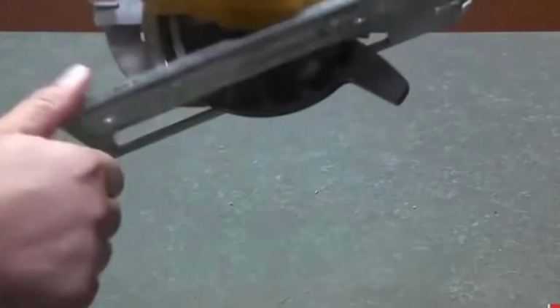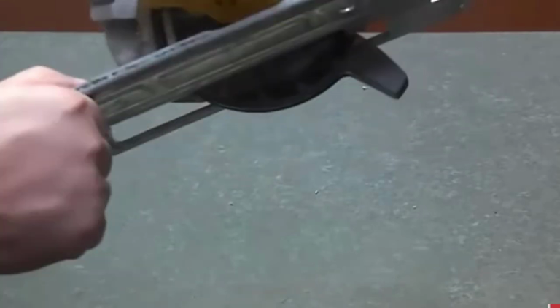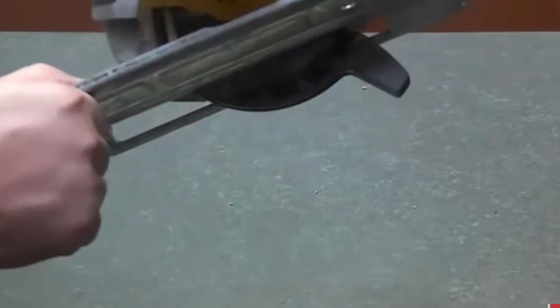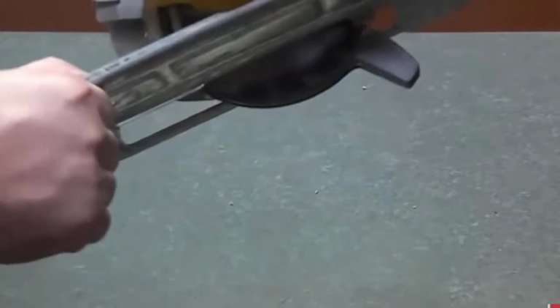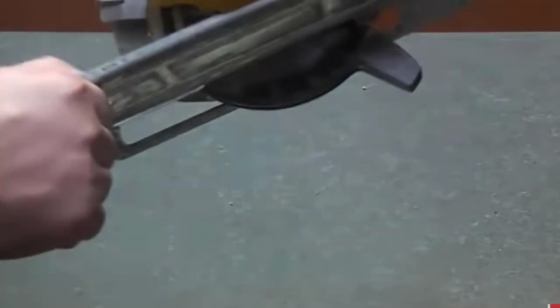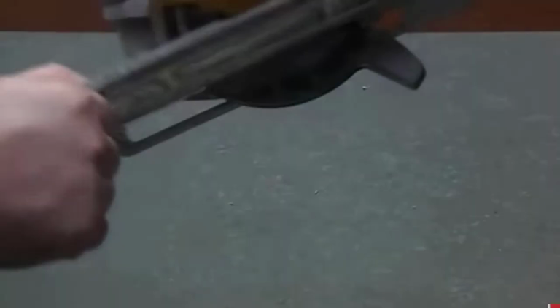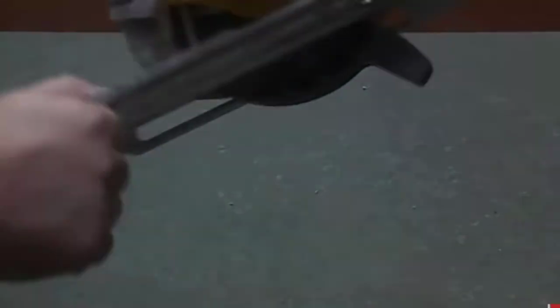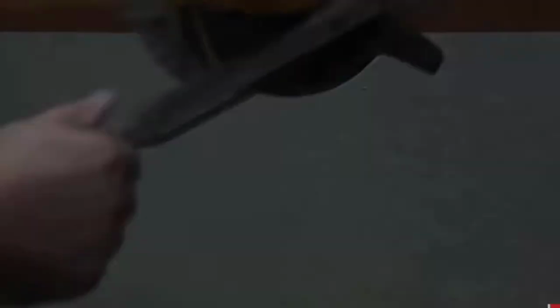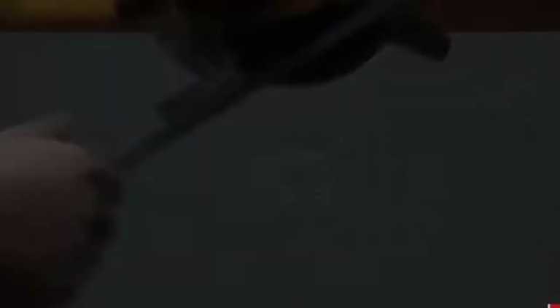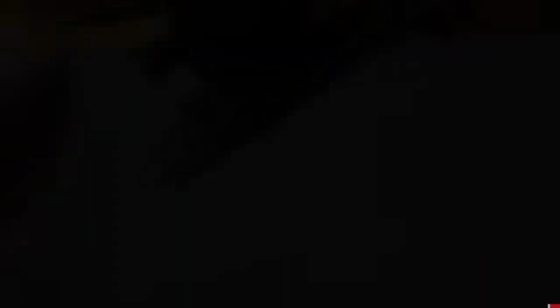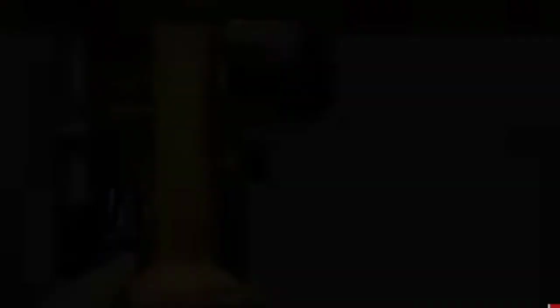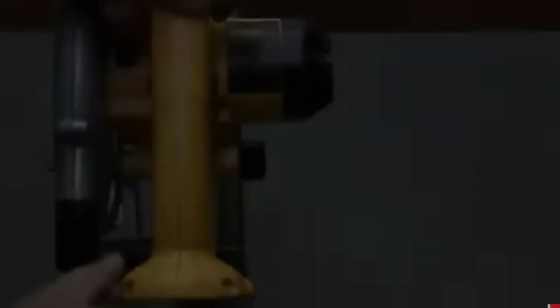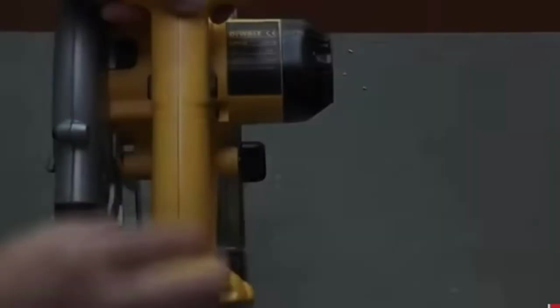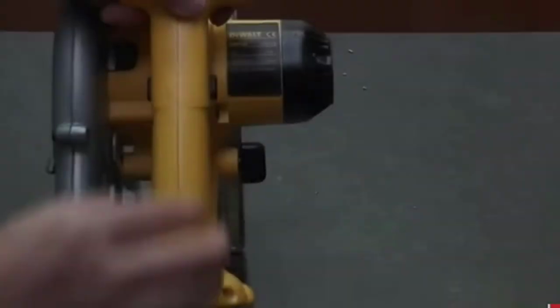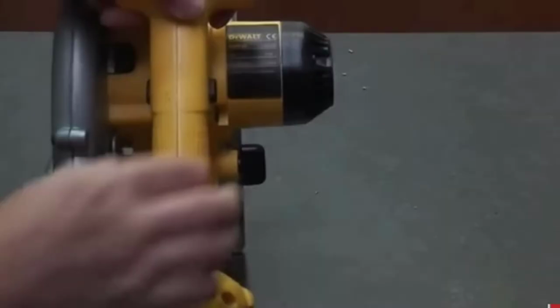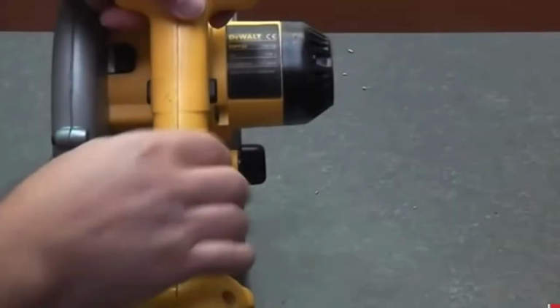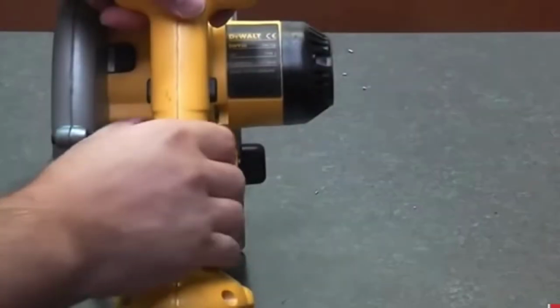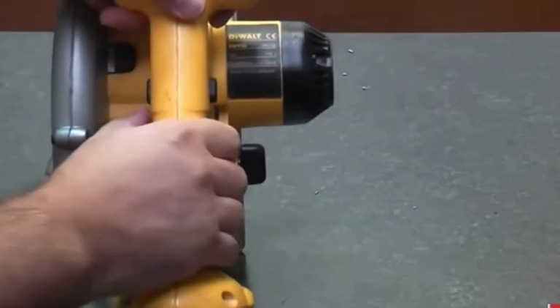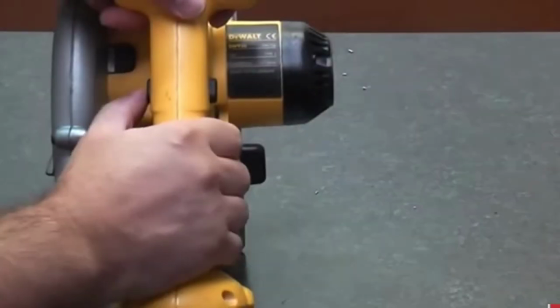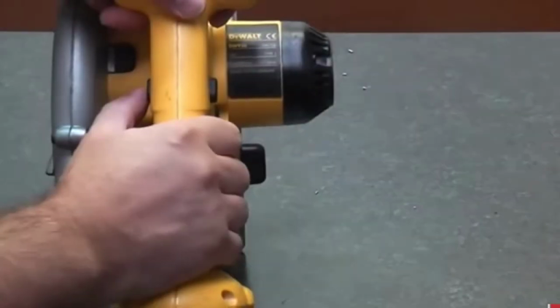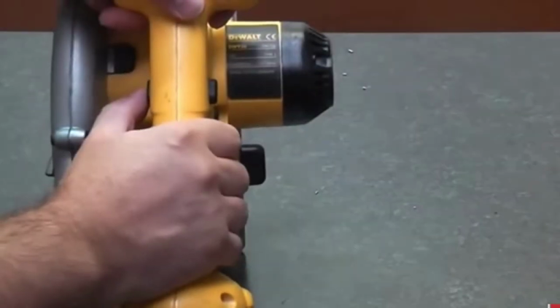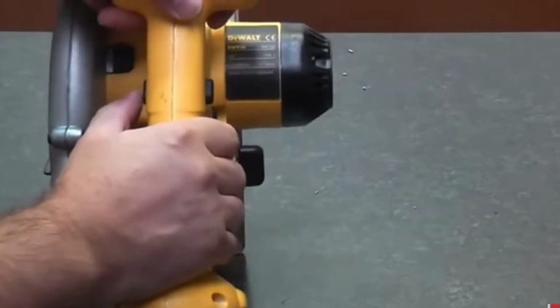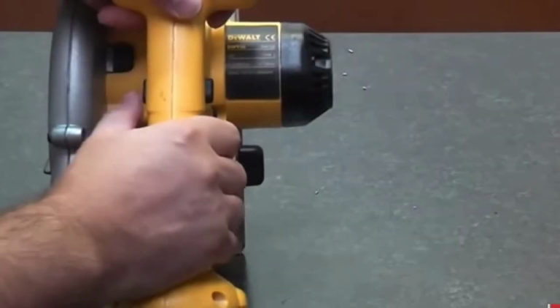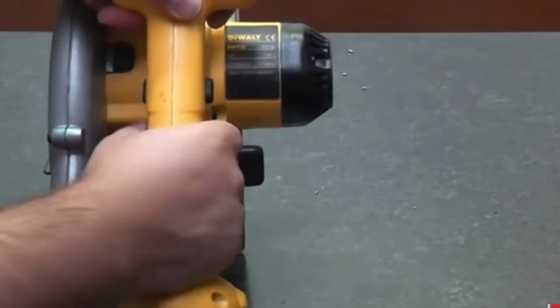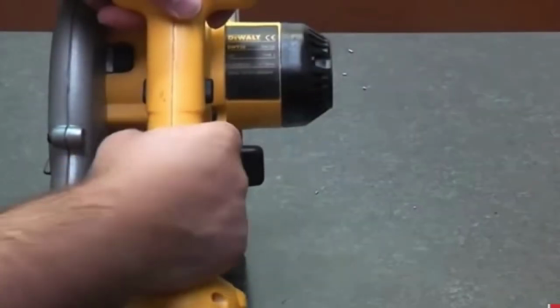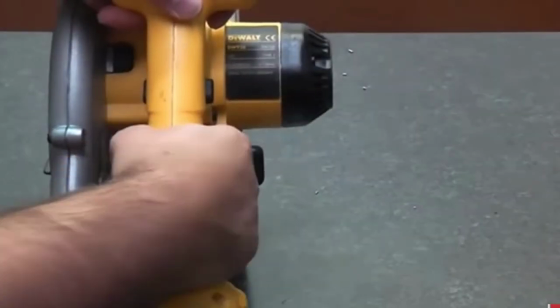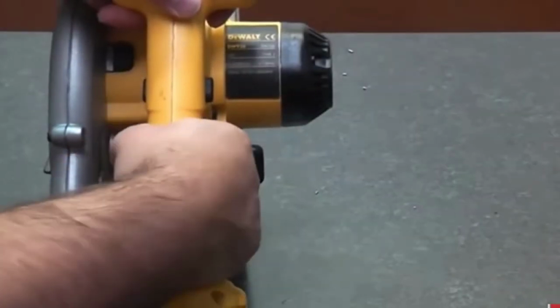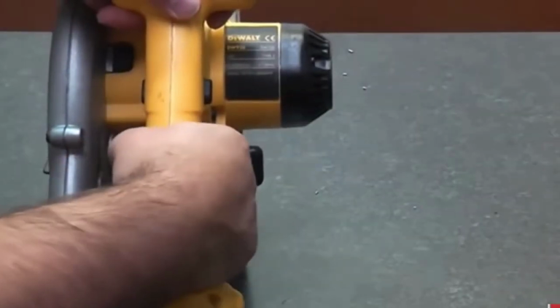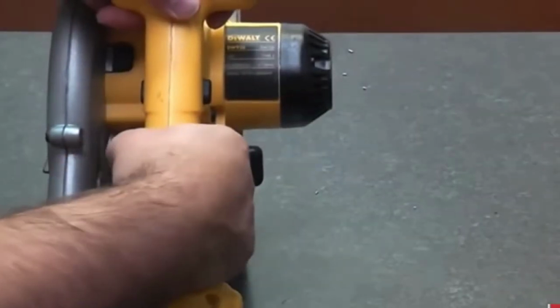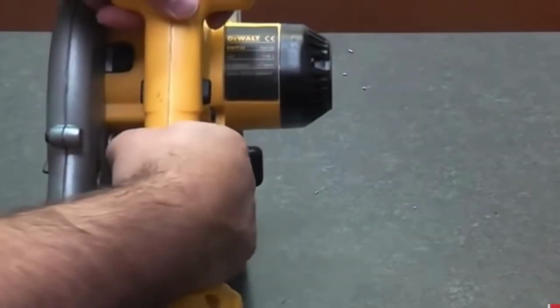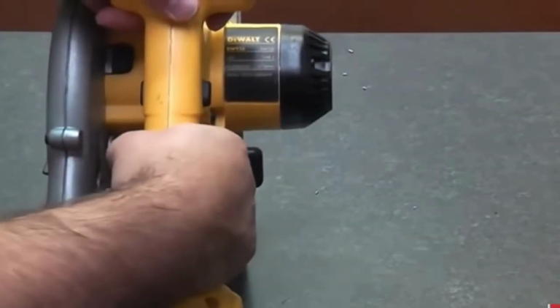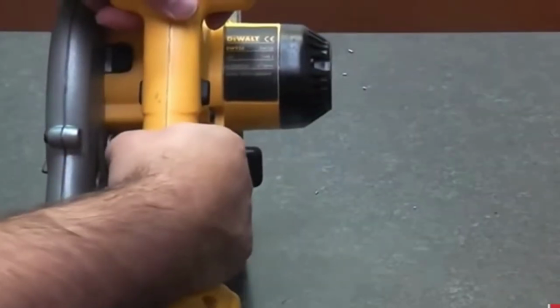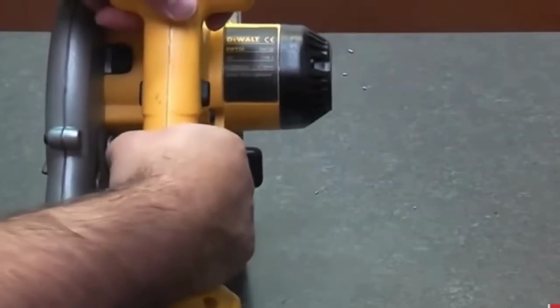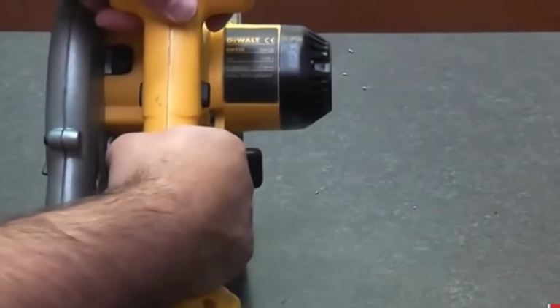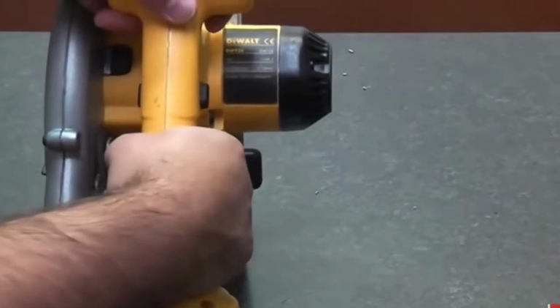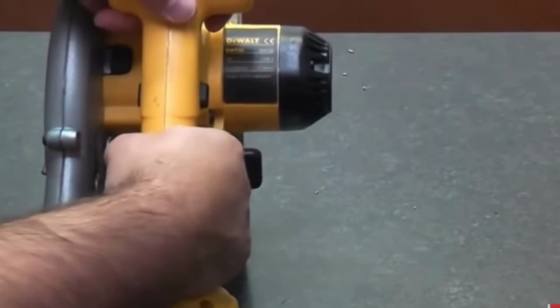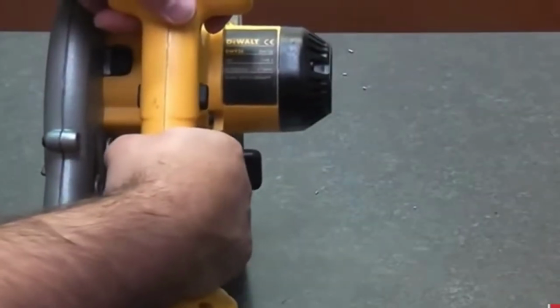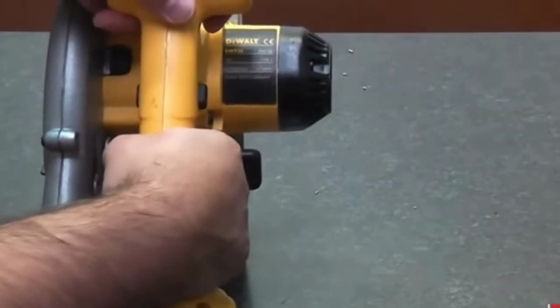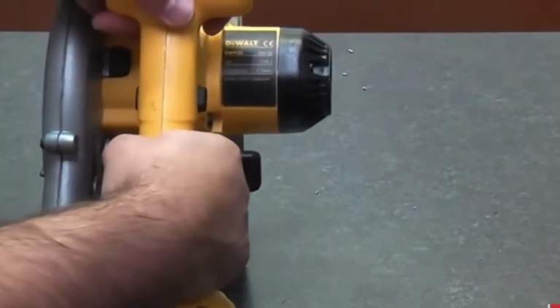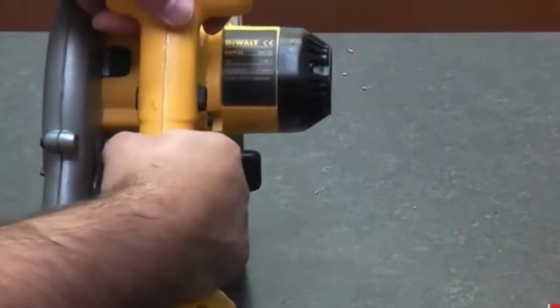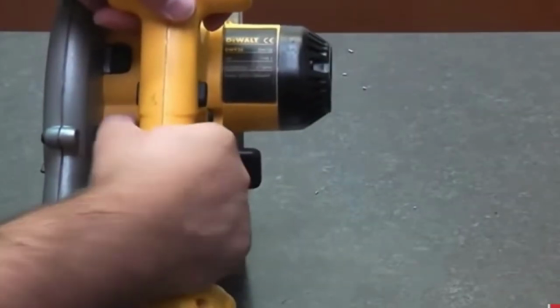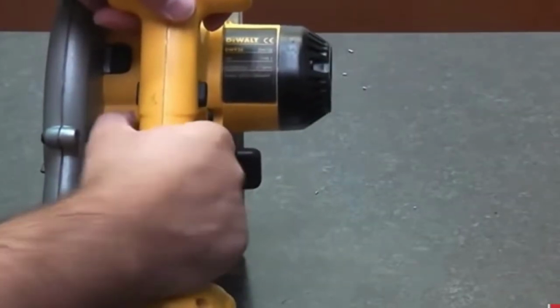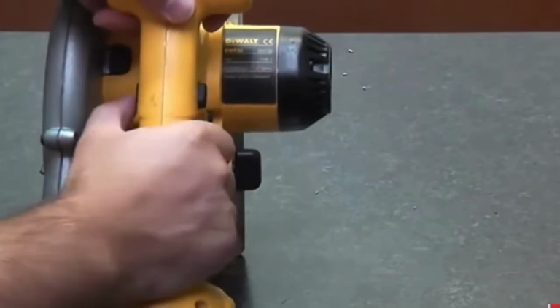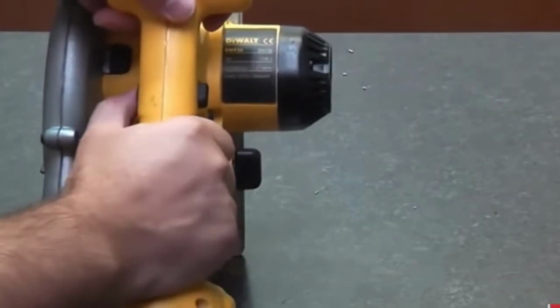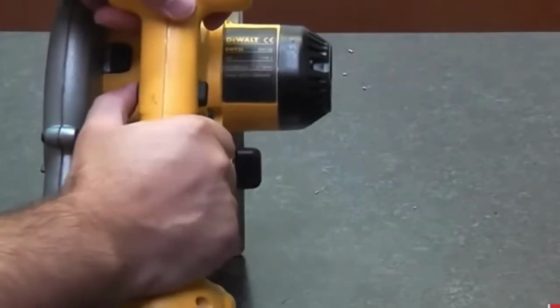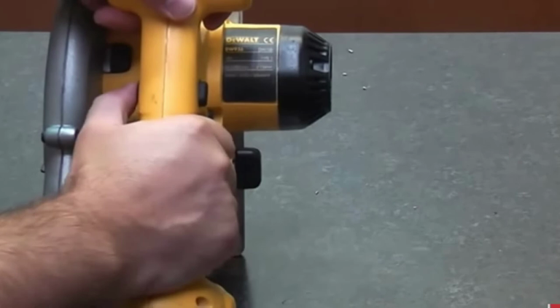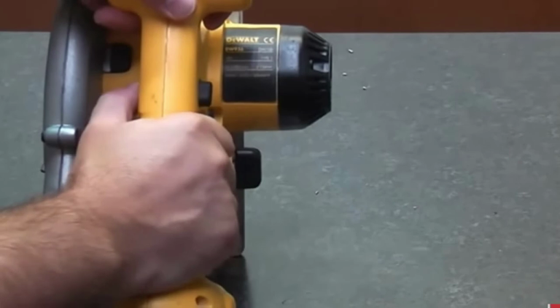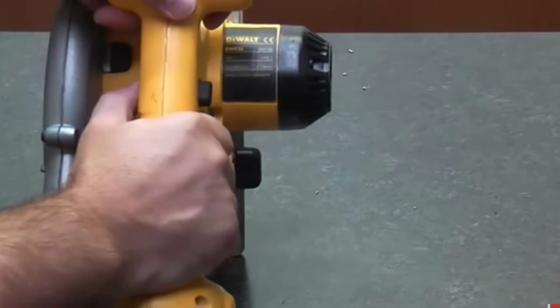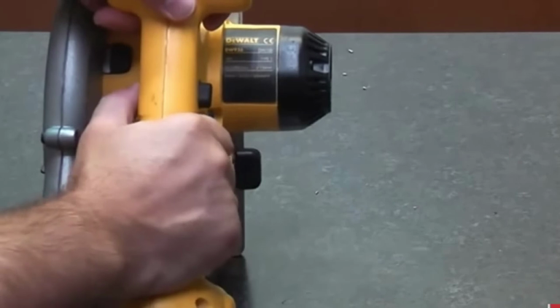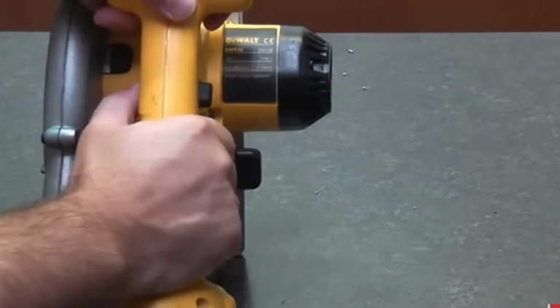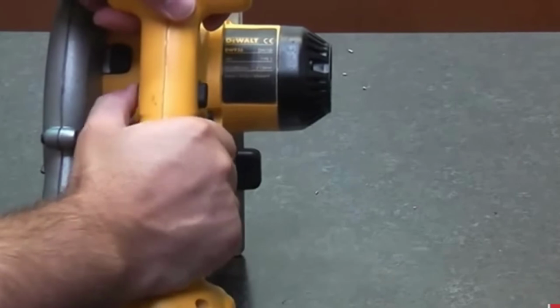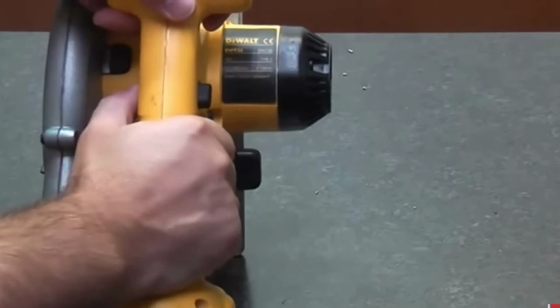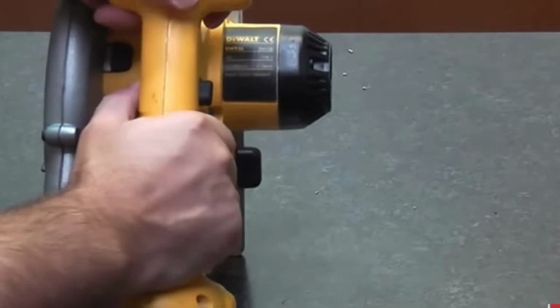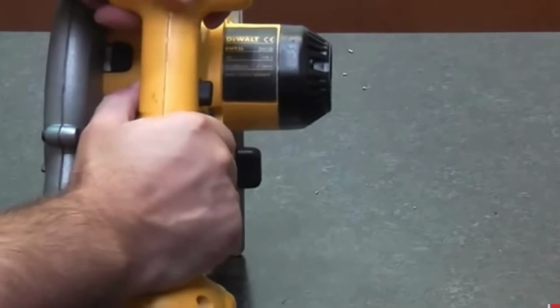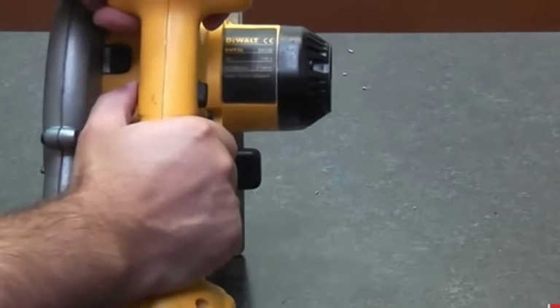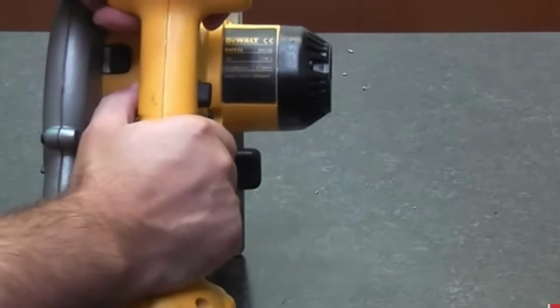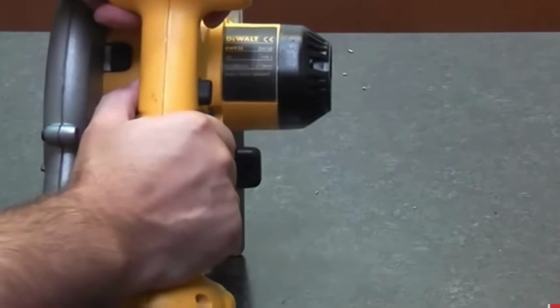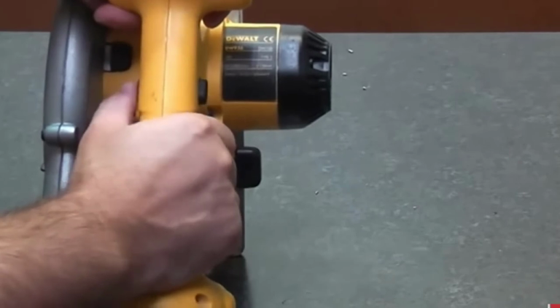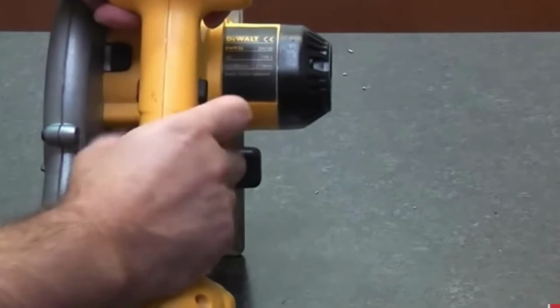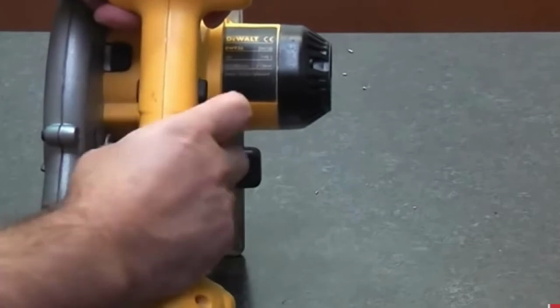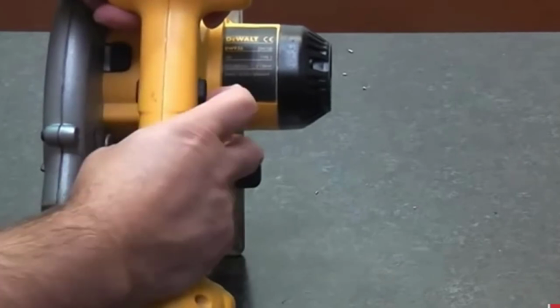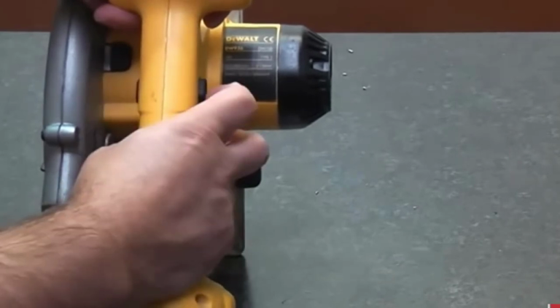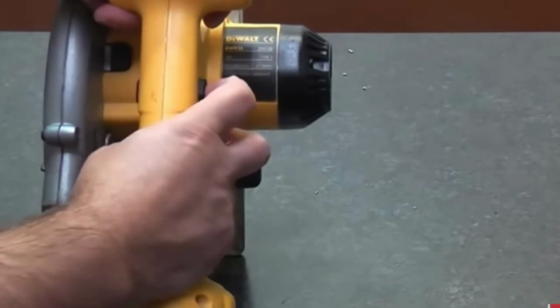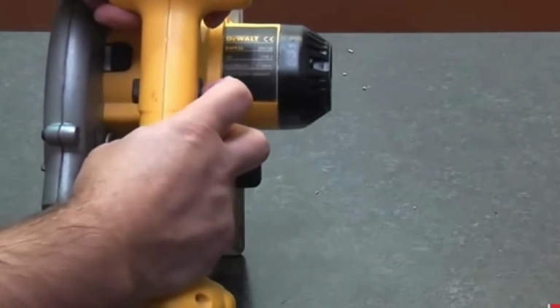Adjustable Cutting Depth: the cutting depth is 1 5/8 inches at 45 degrees and 2 1/4 inches at 90 degrees.